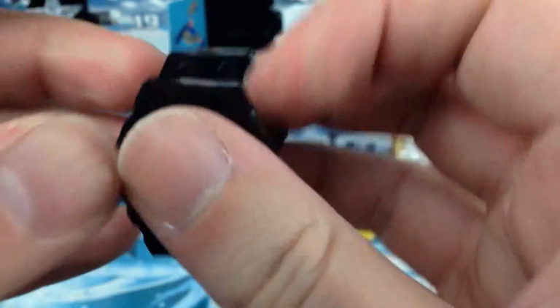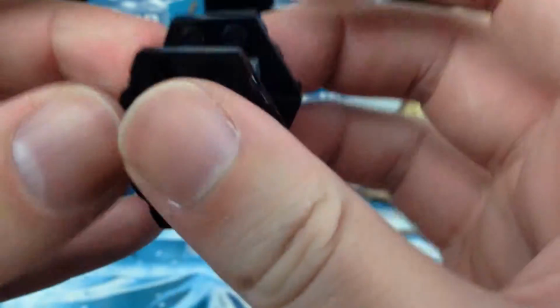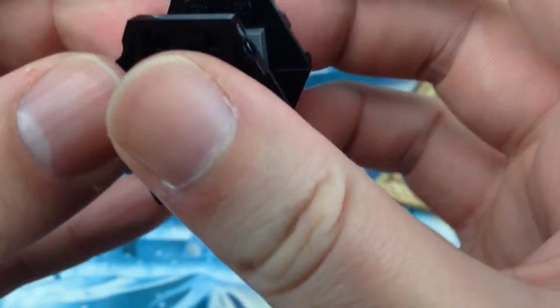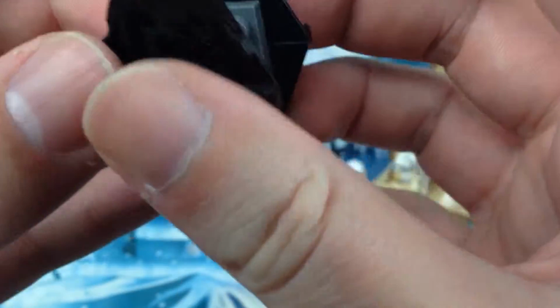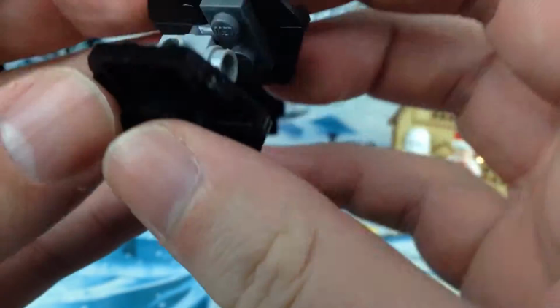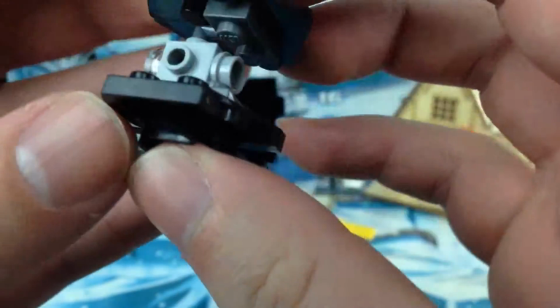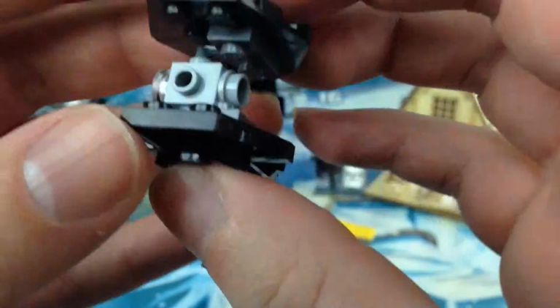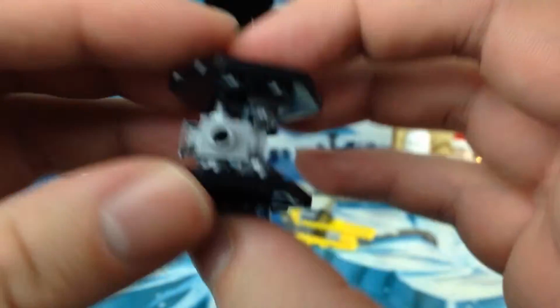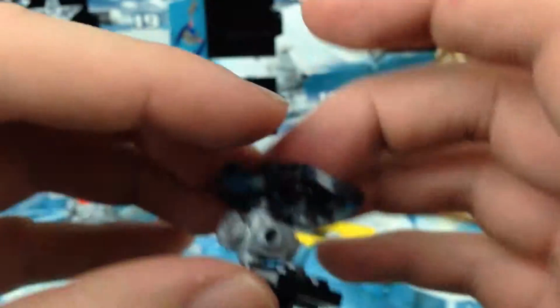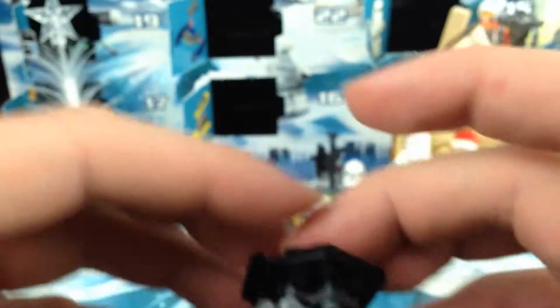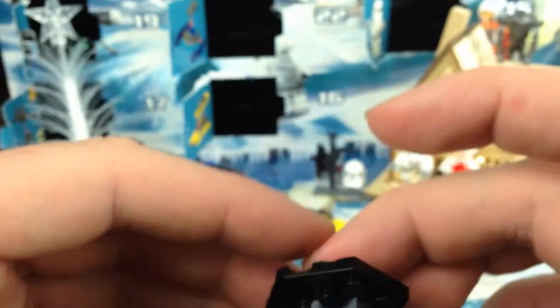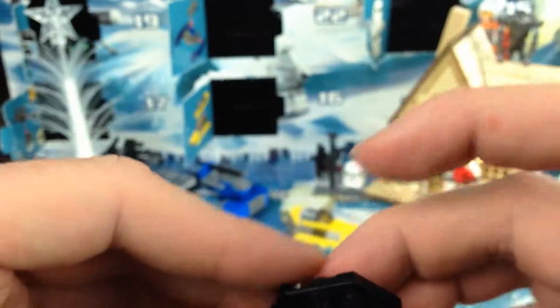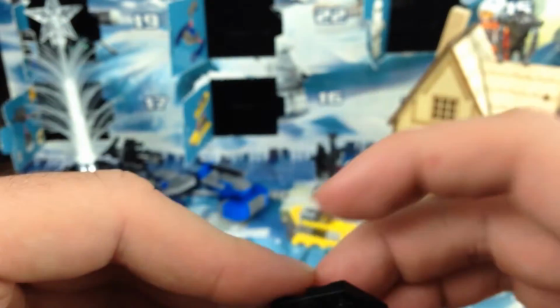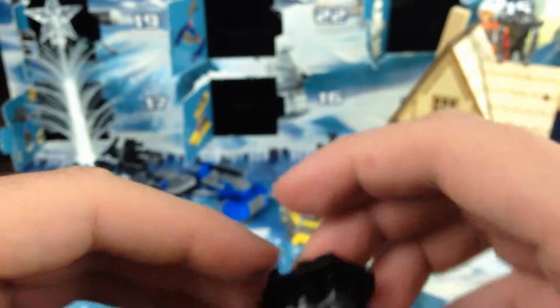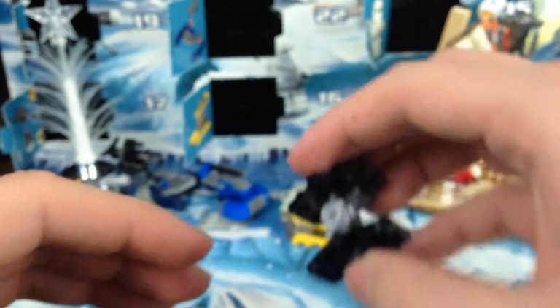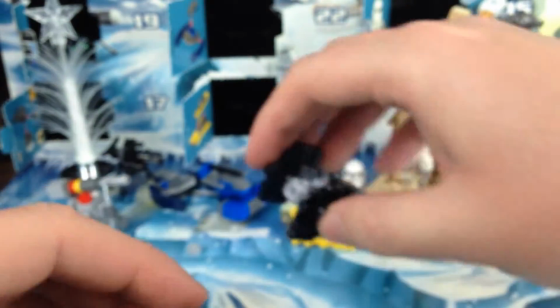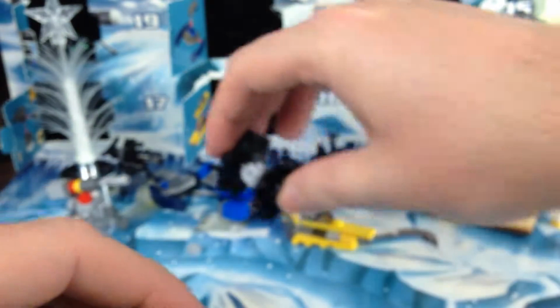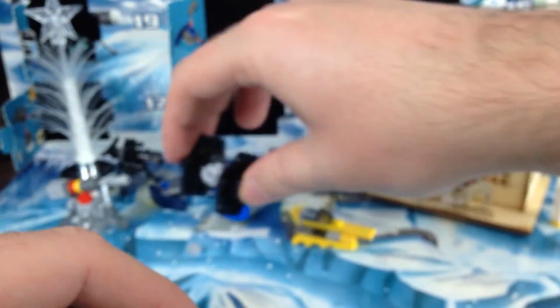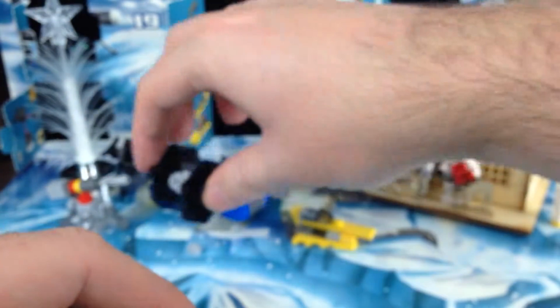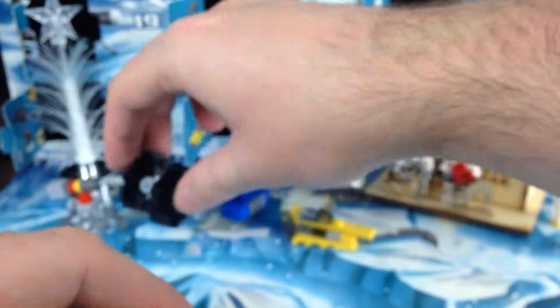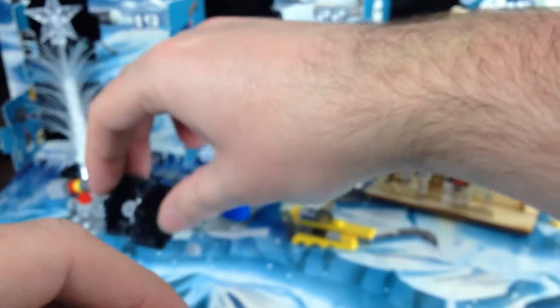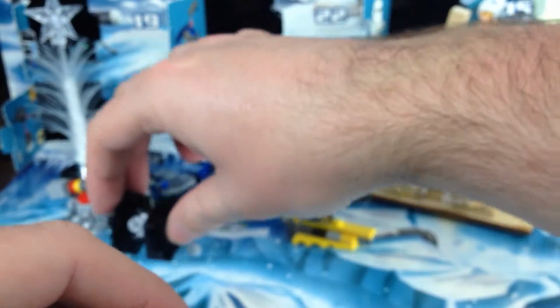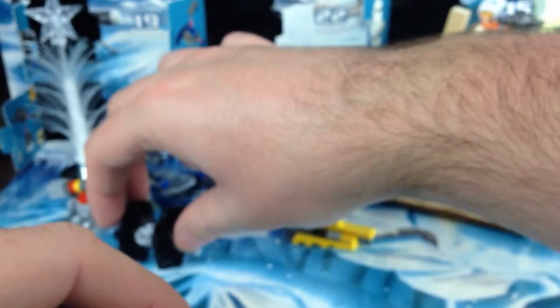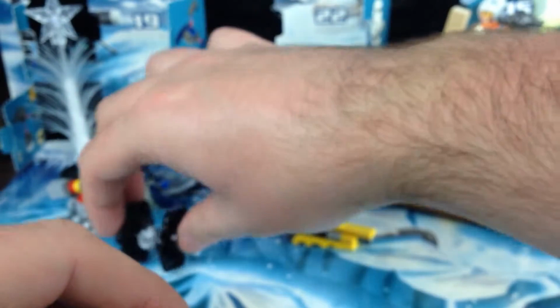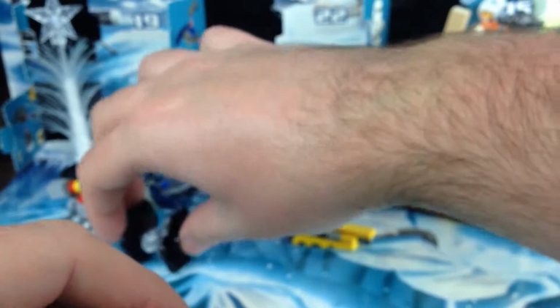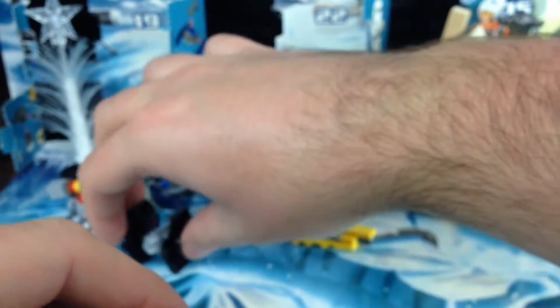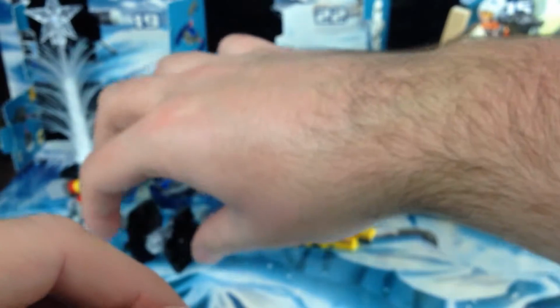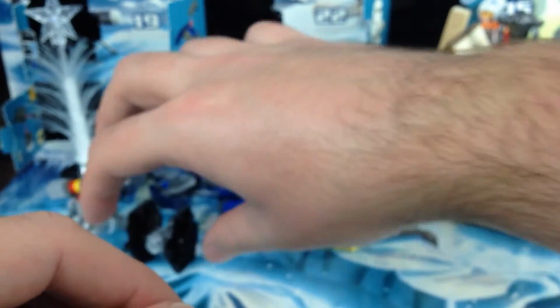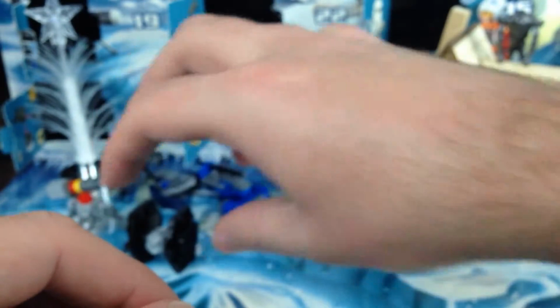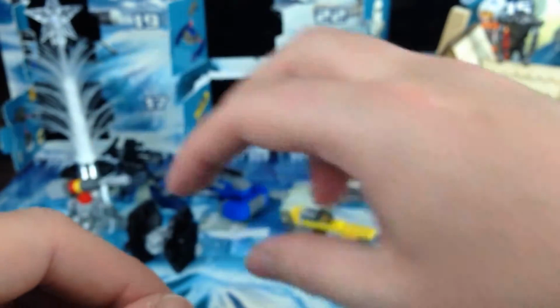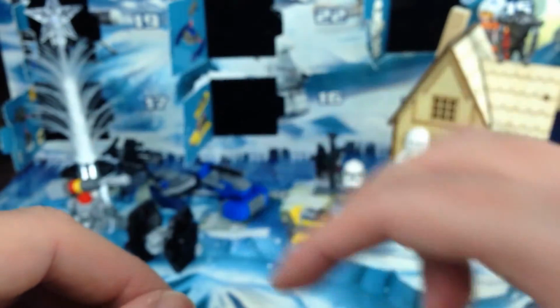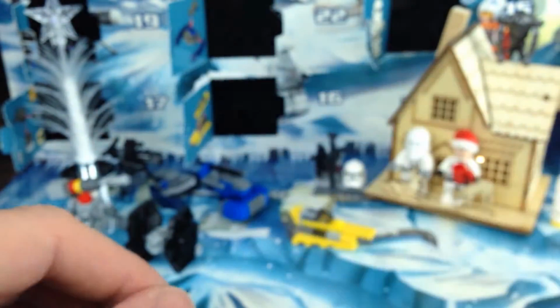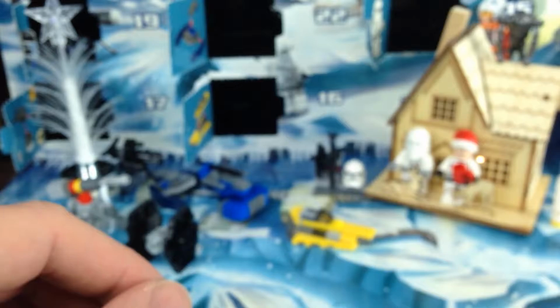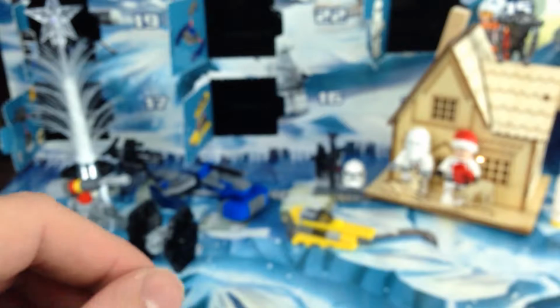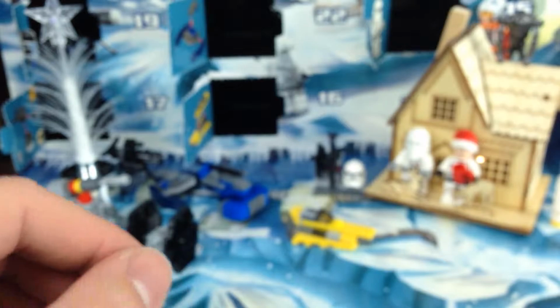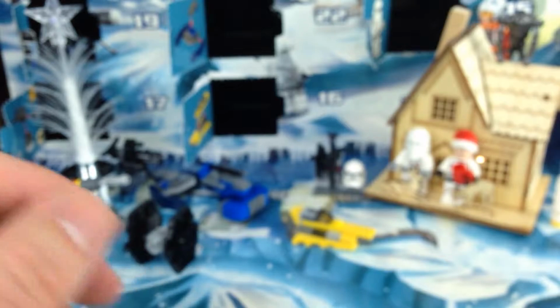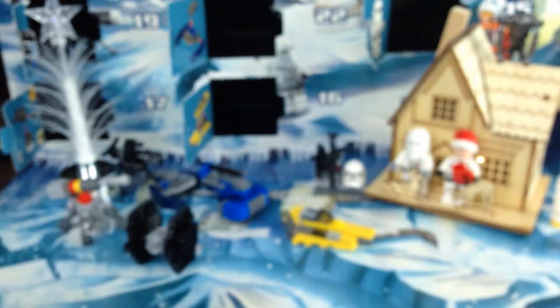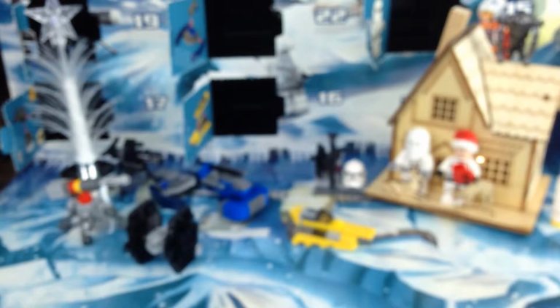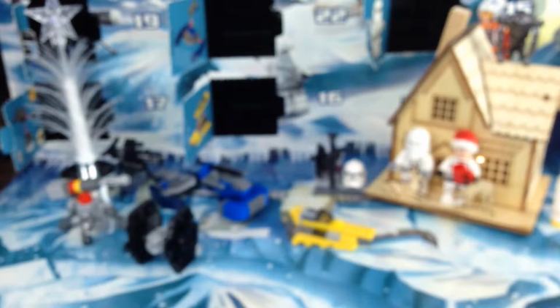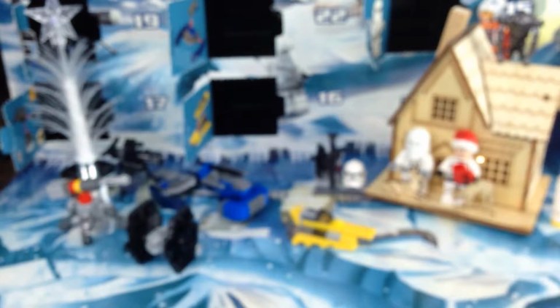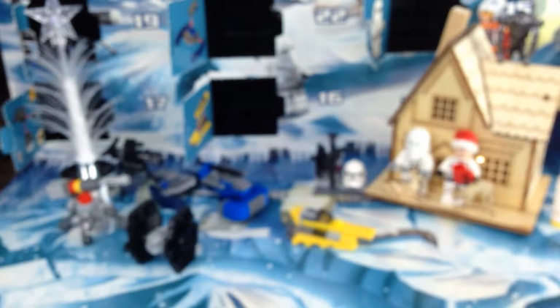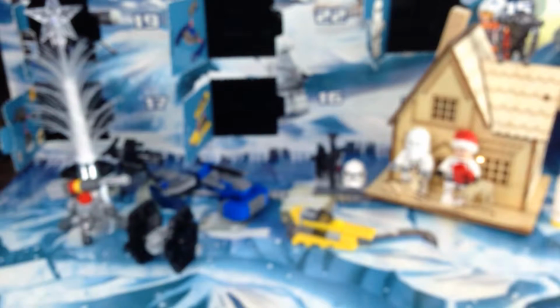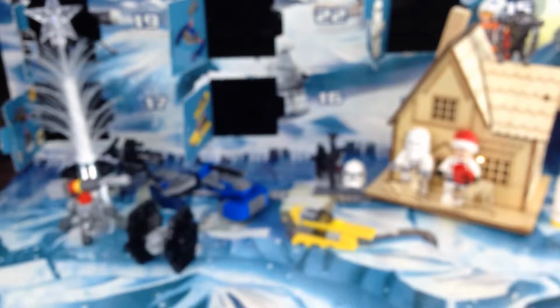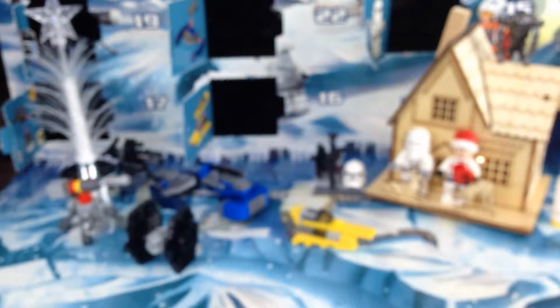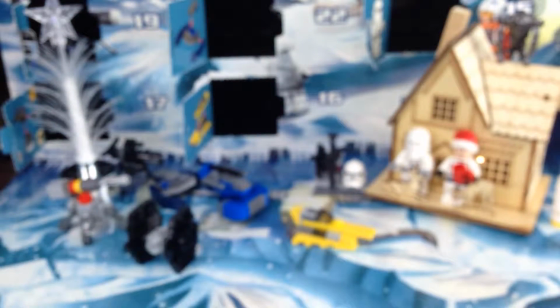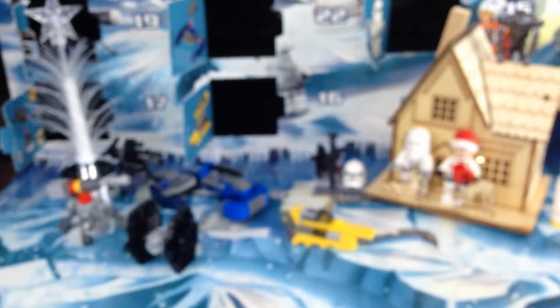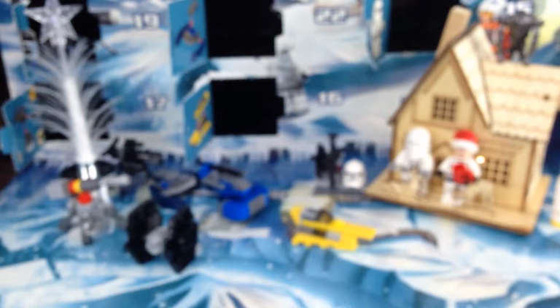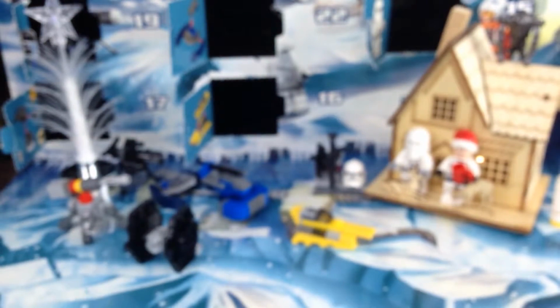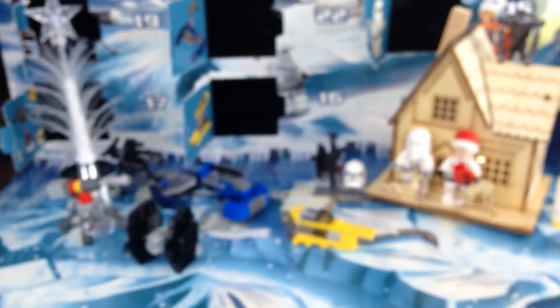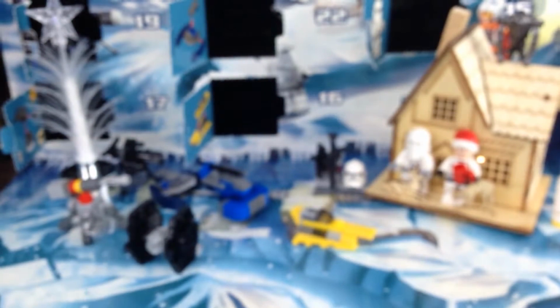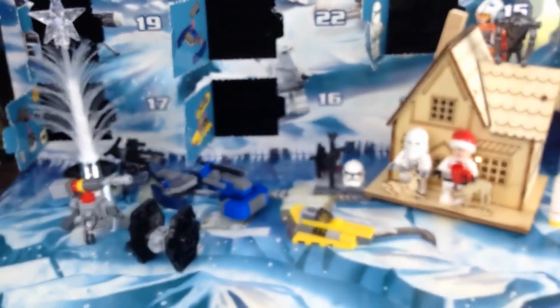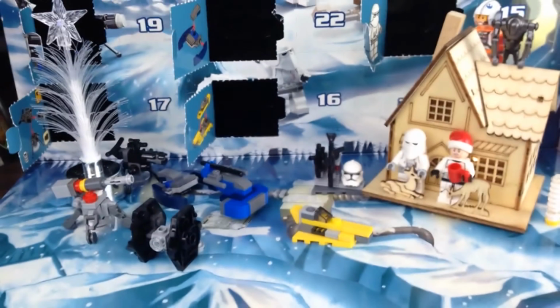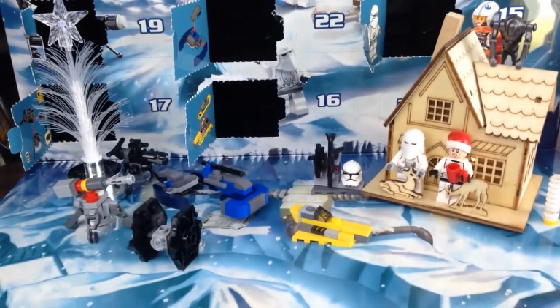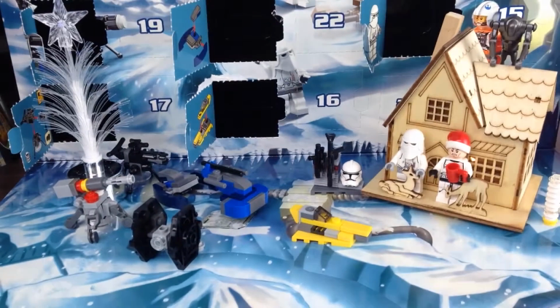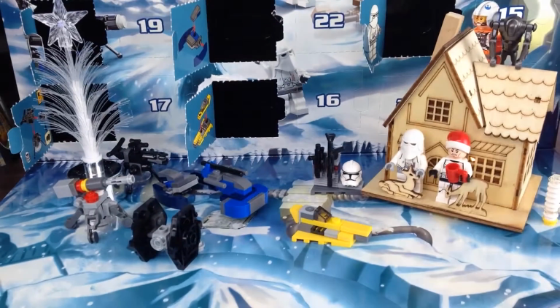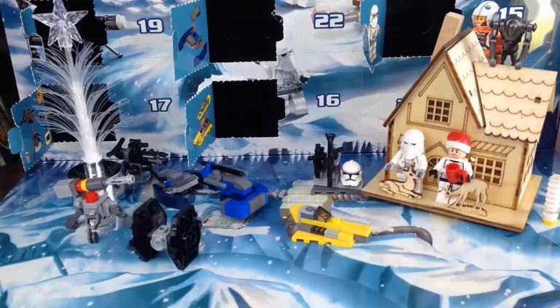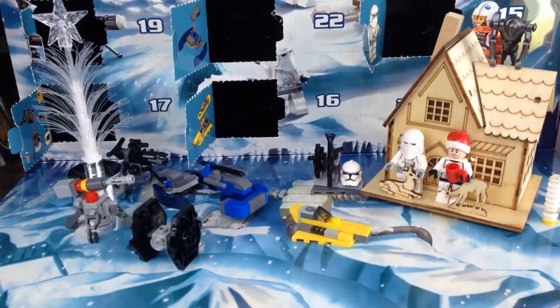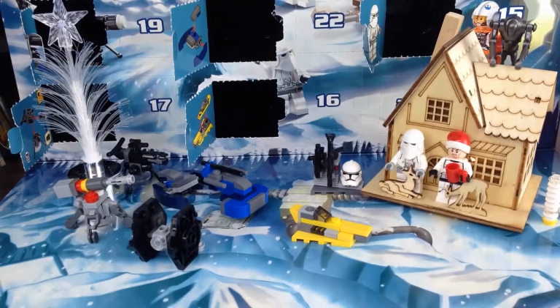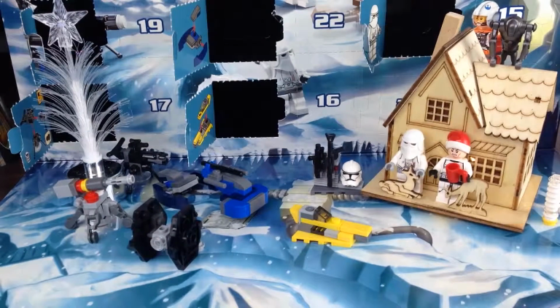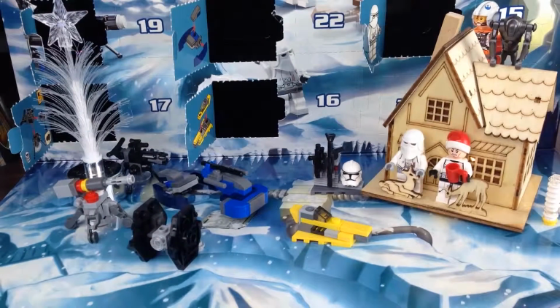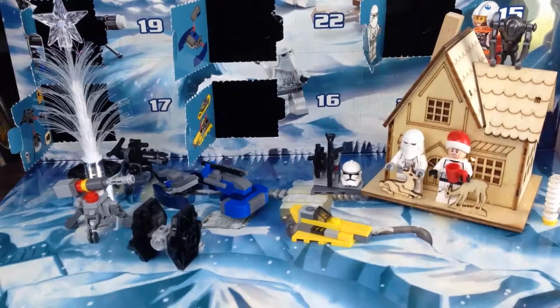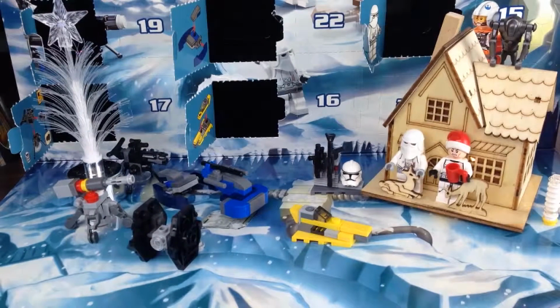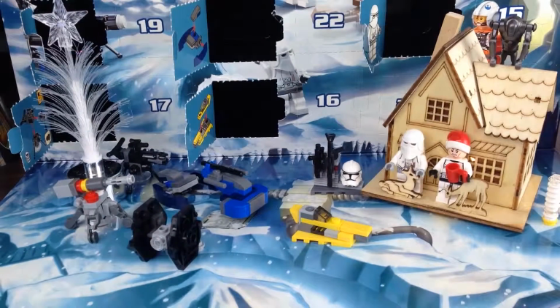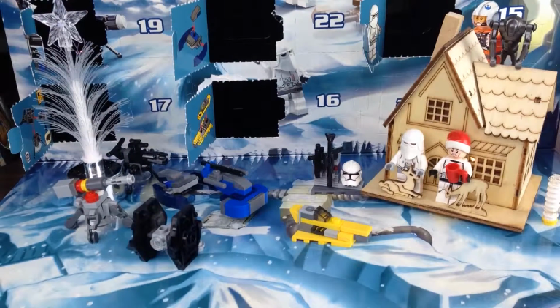So that's it for today. Join me again tomorrow for day 11 of our Lego Star Wars advent calendar.